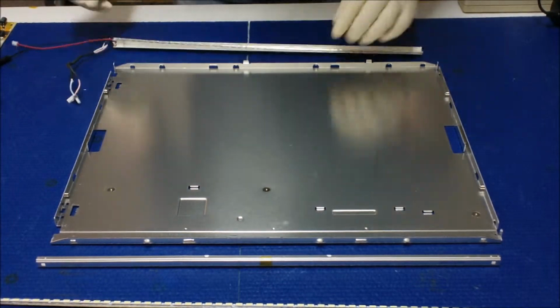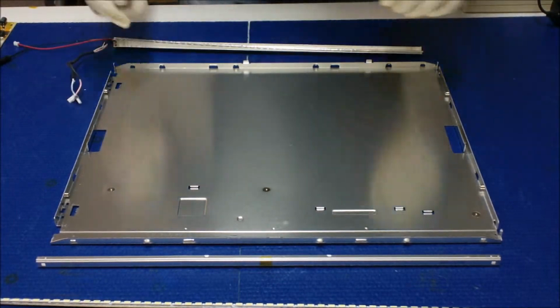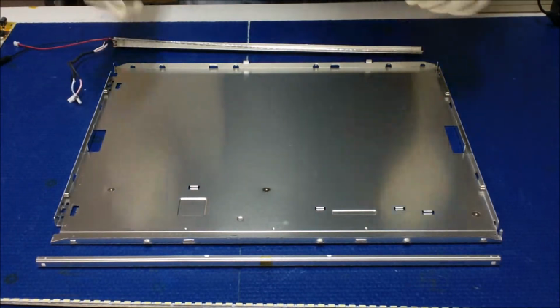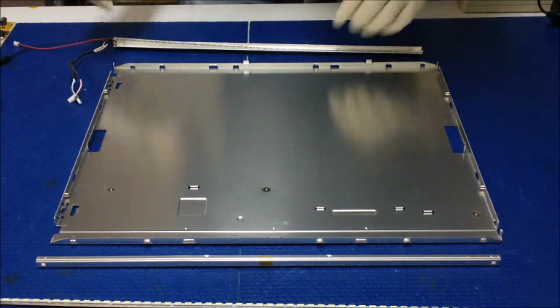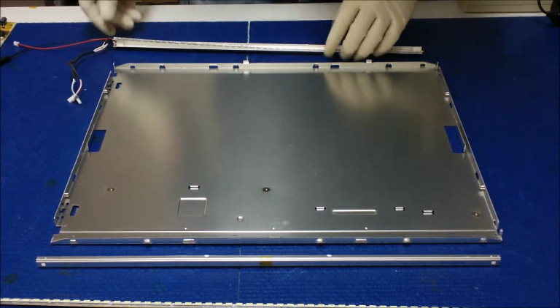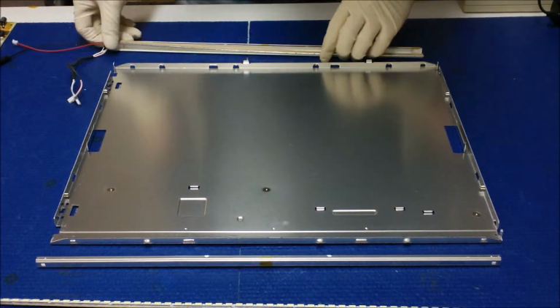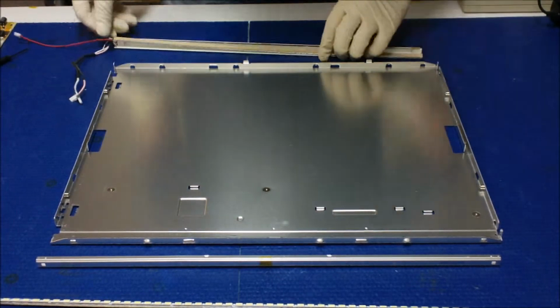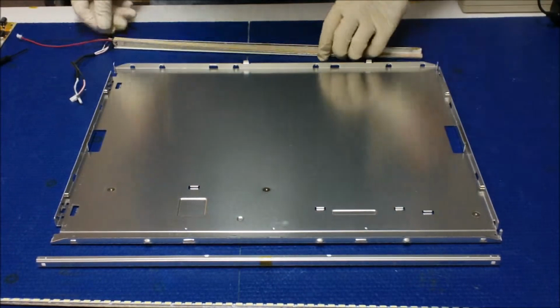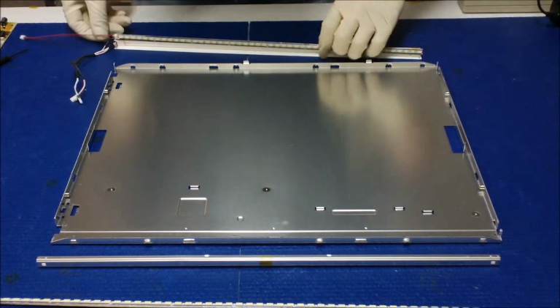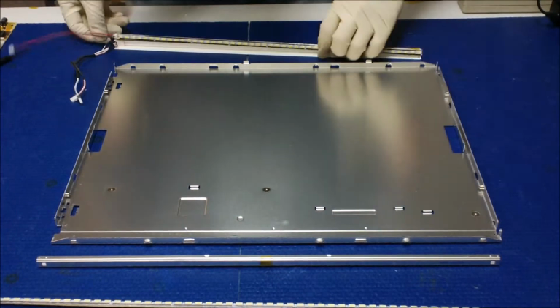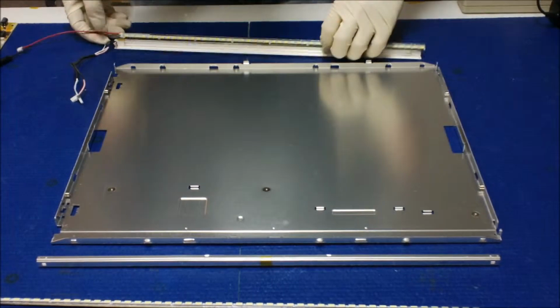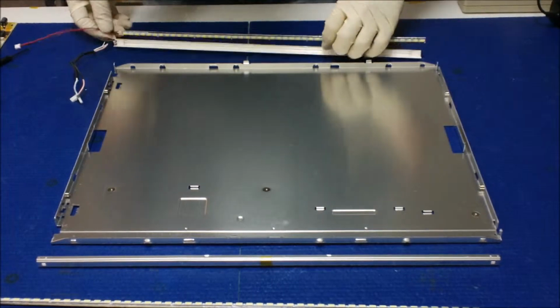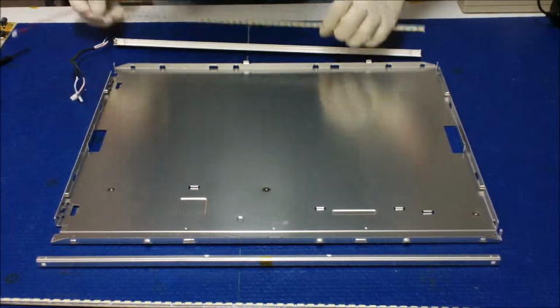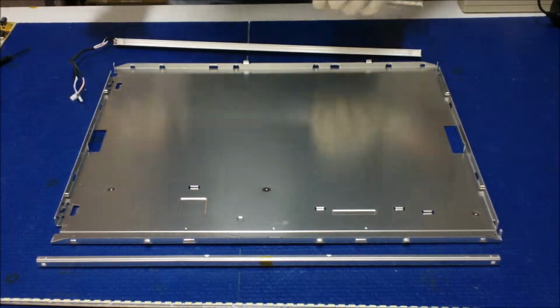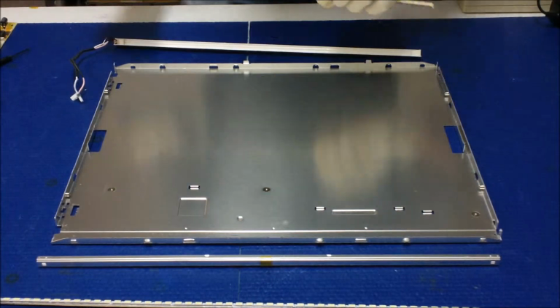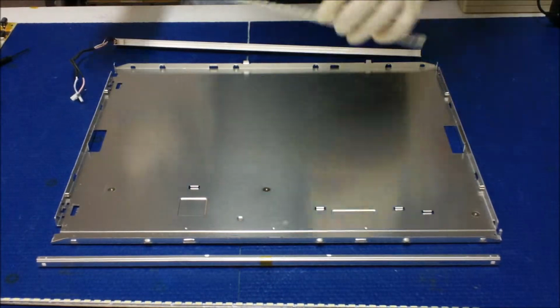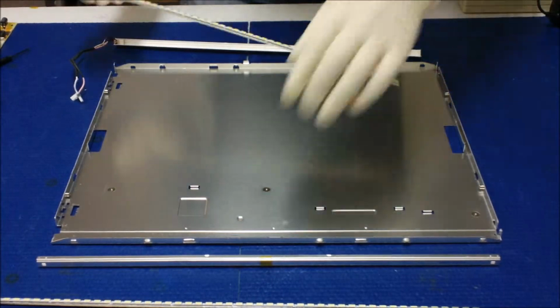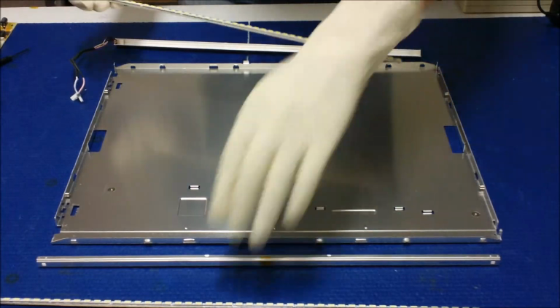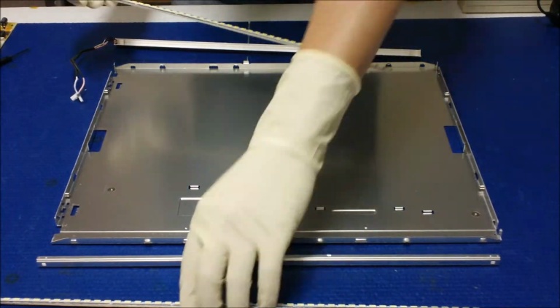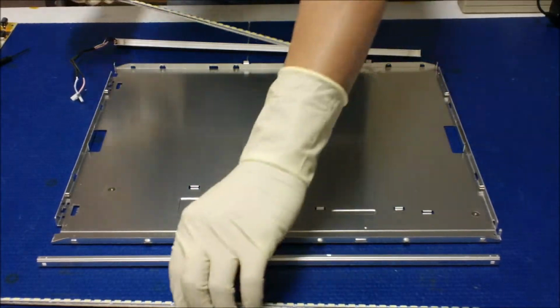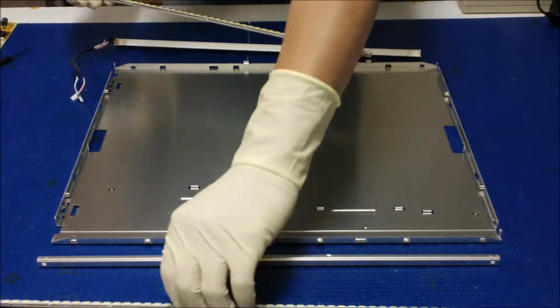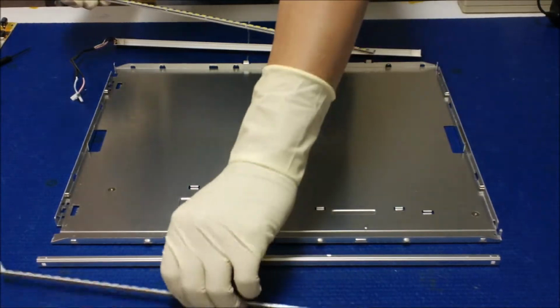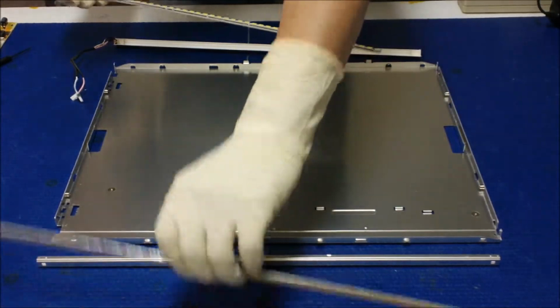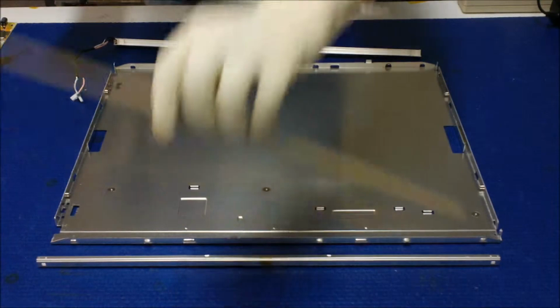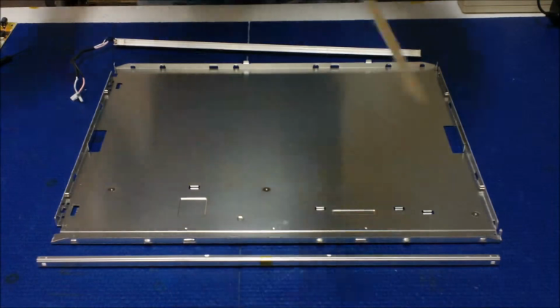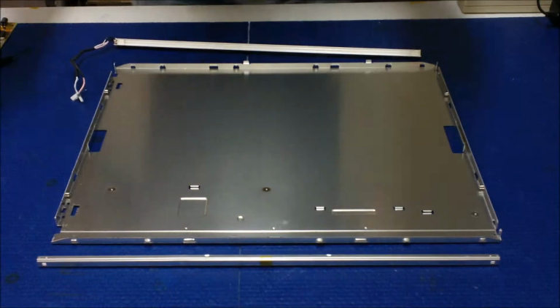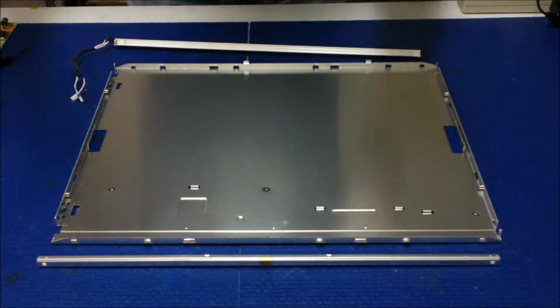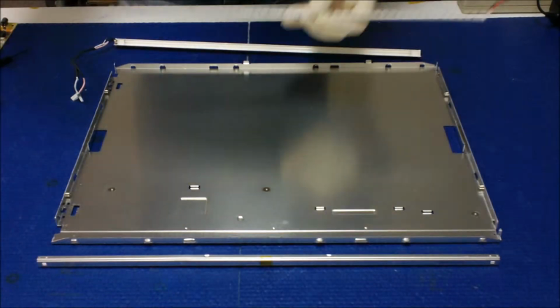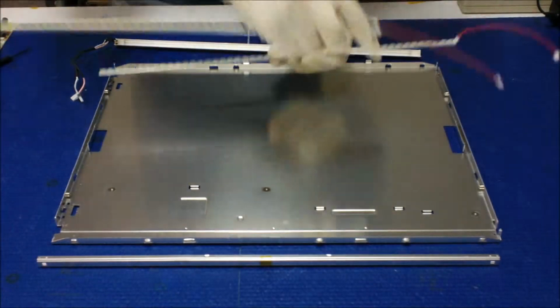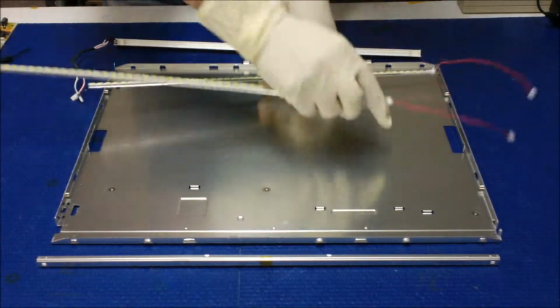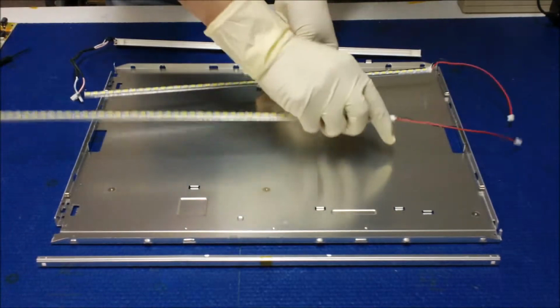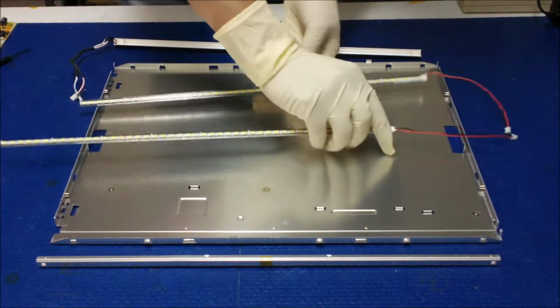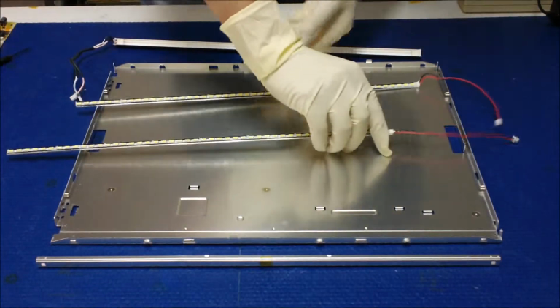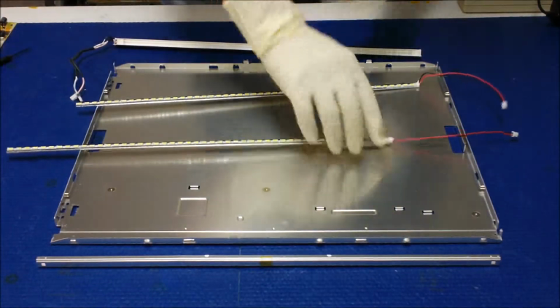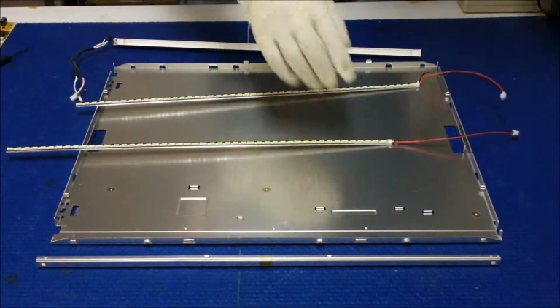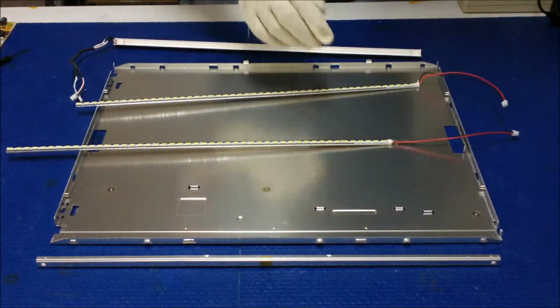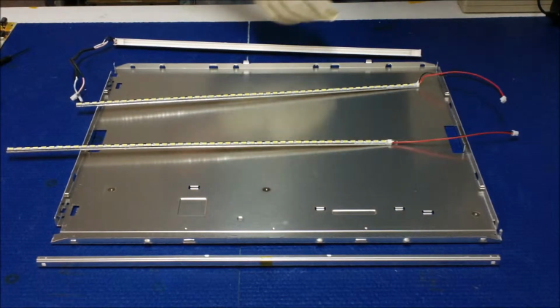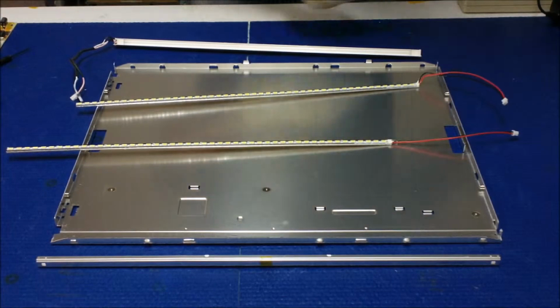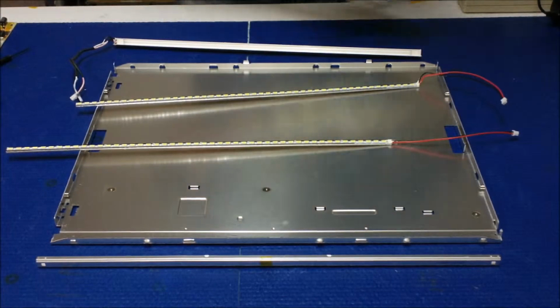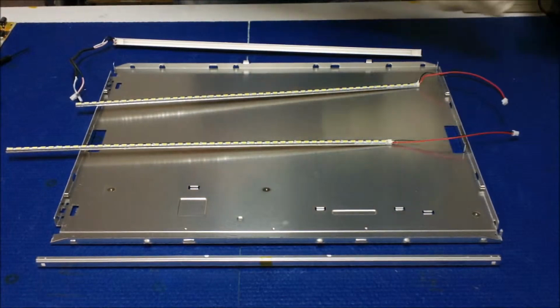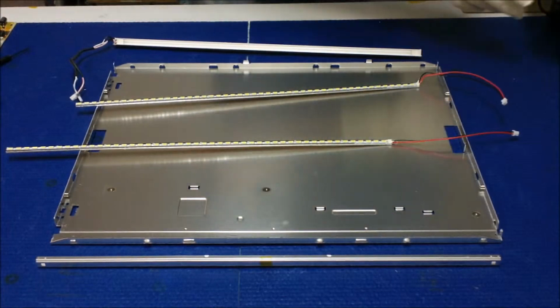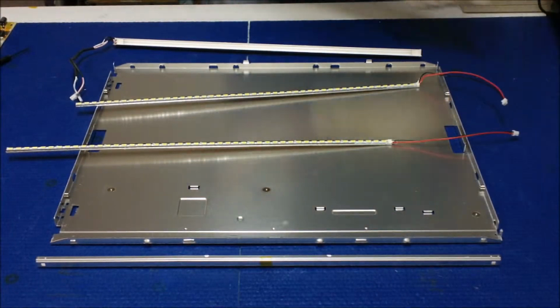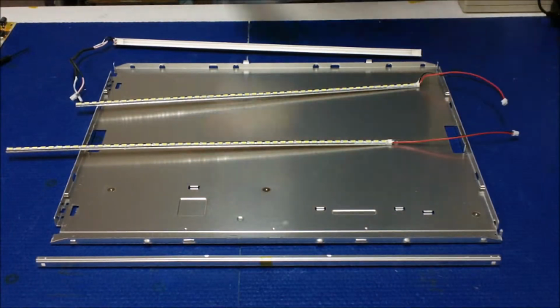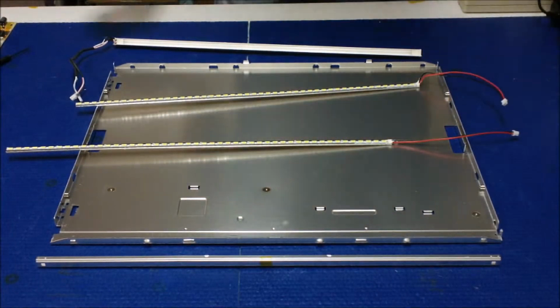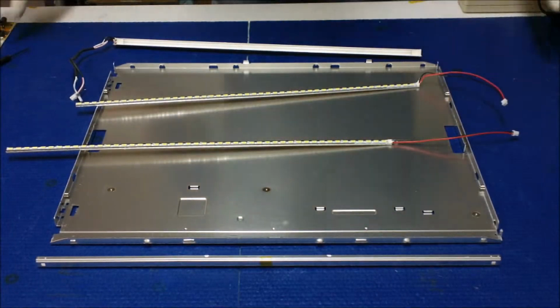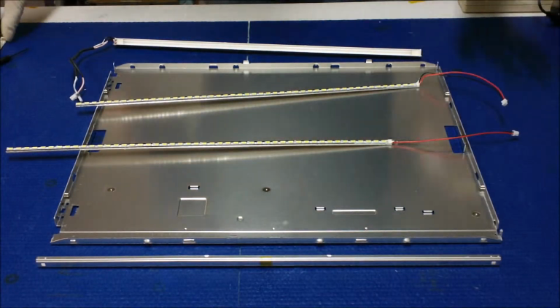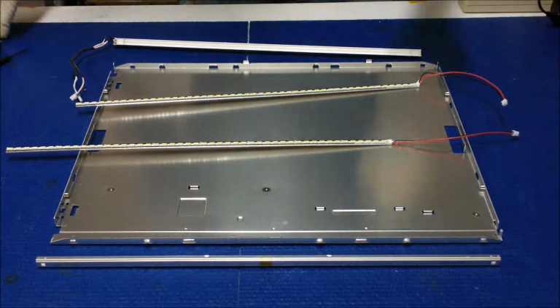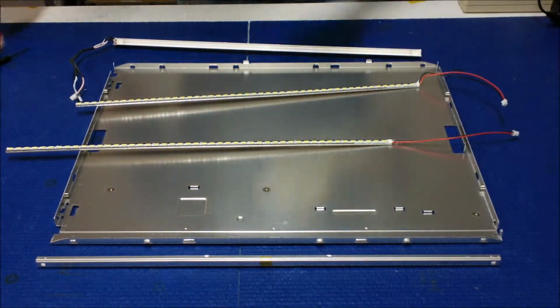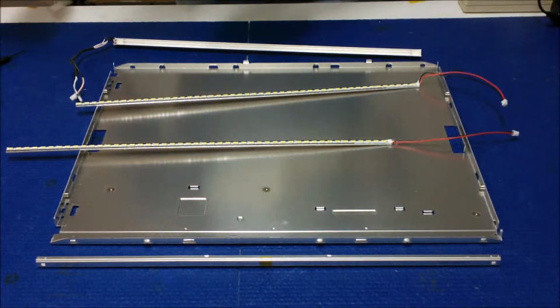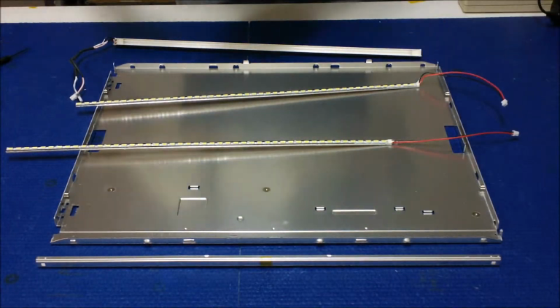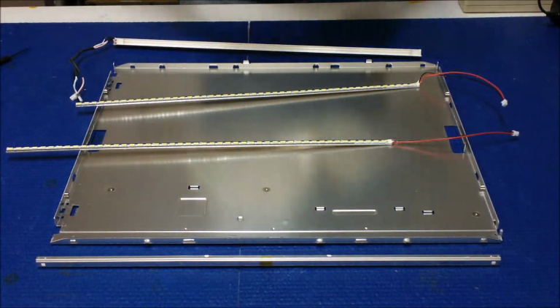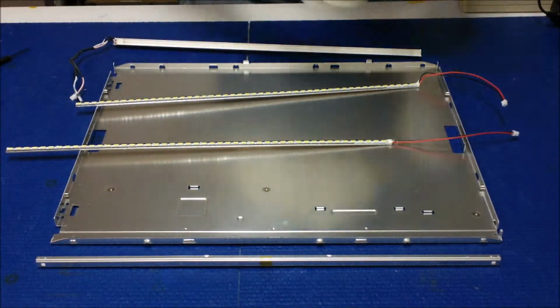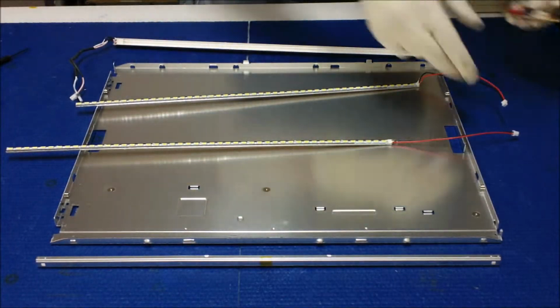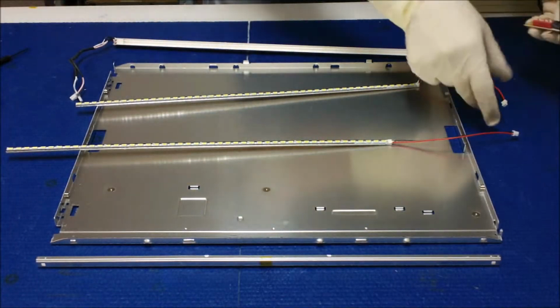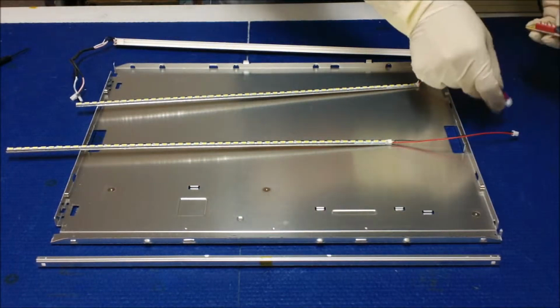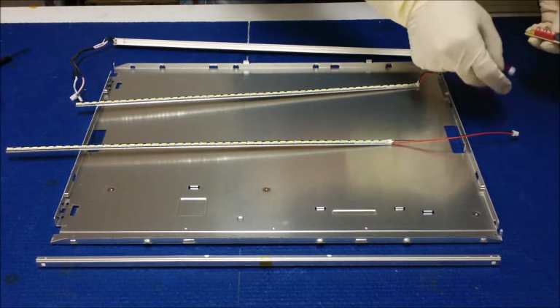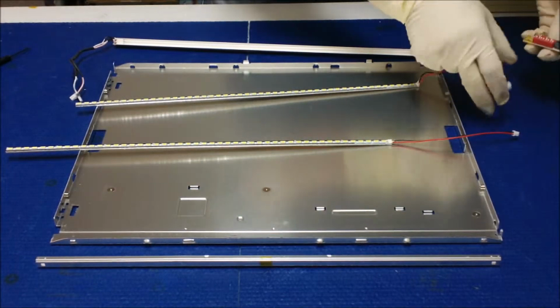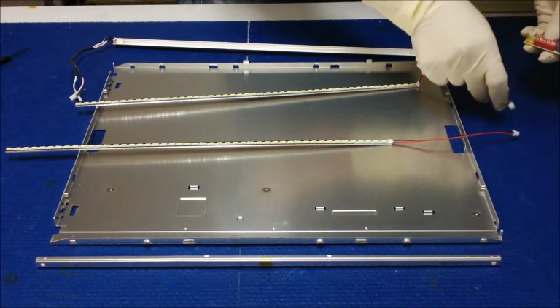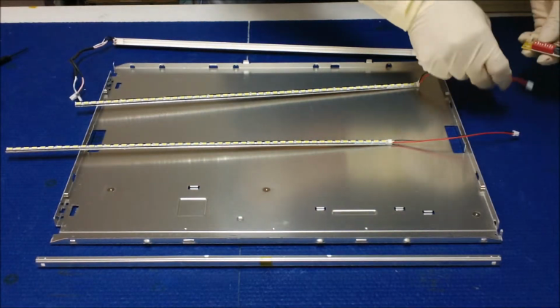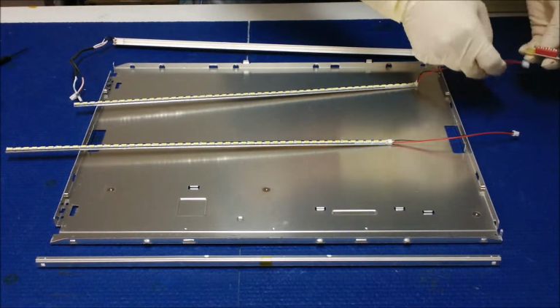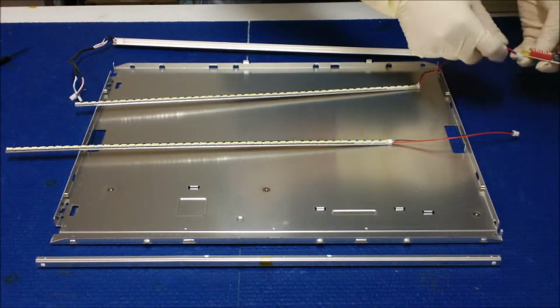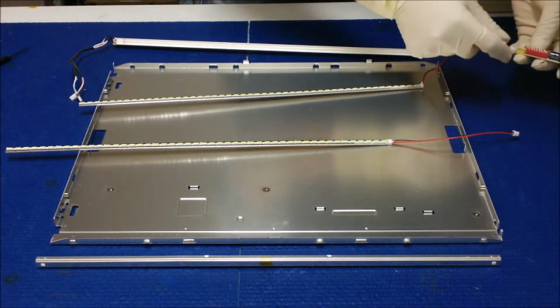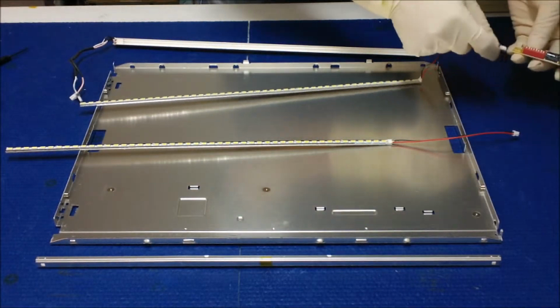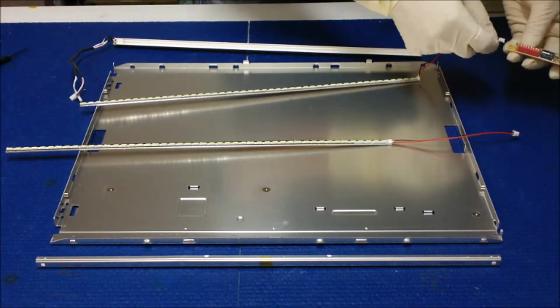So after the cut, we've reinstalled it. We're going to test it, make sure everything lights up before we can put it back.